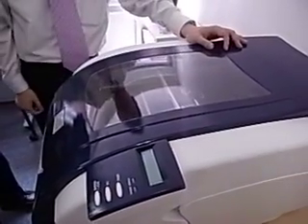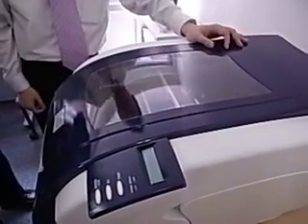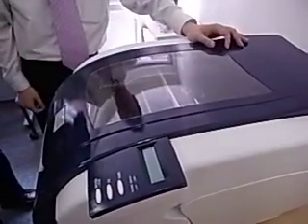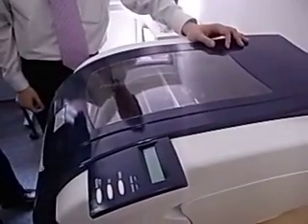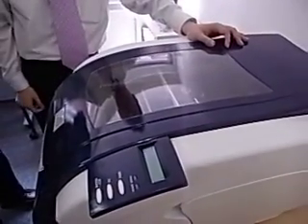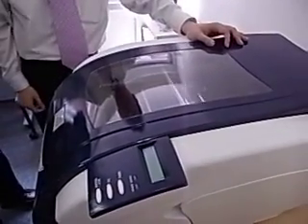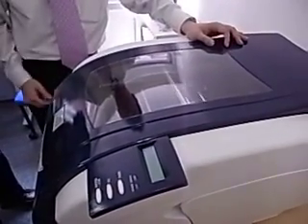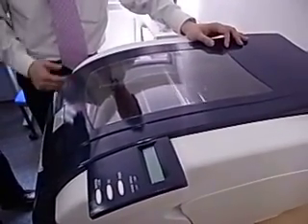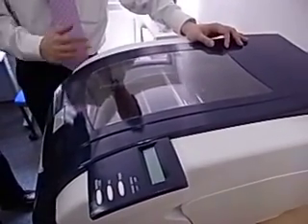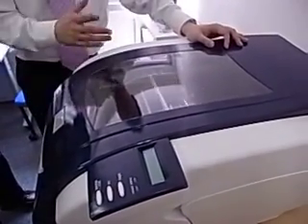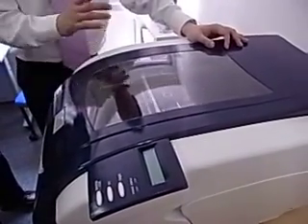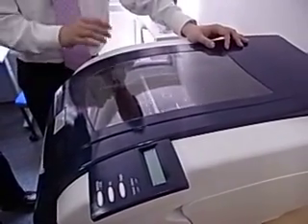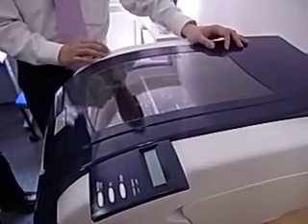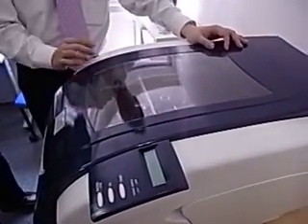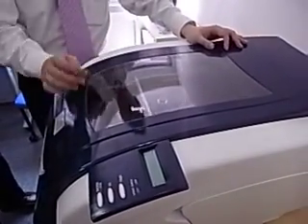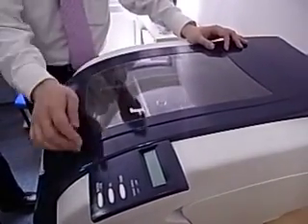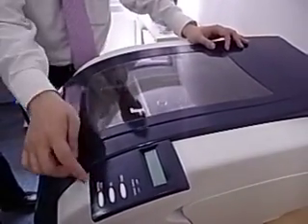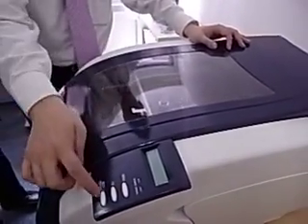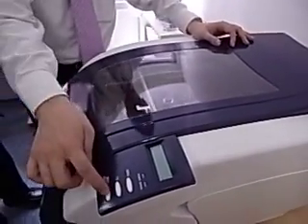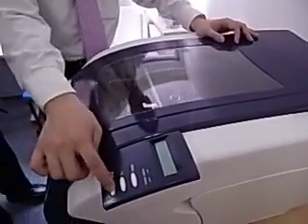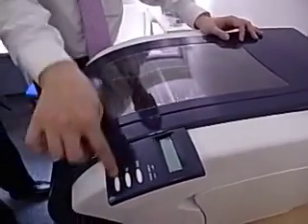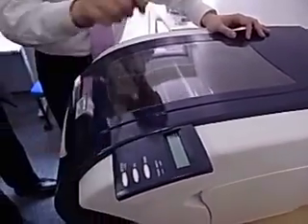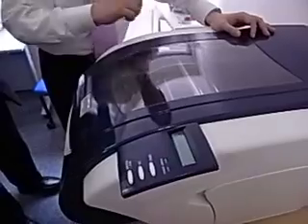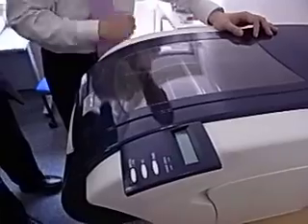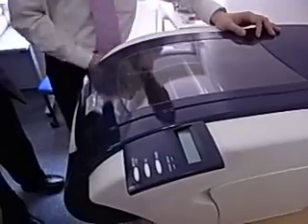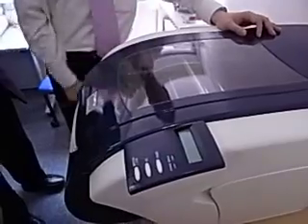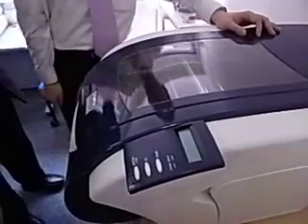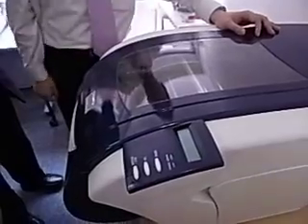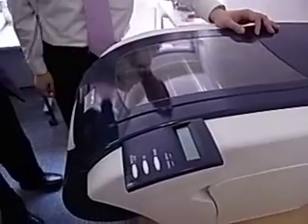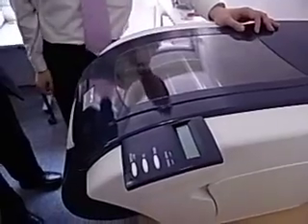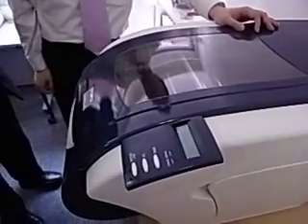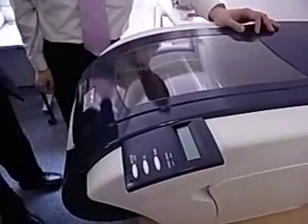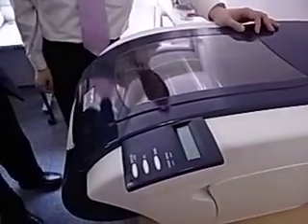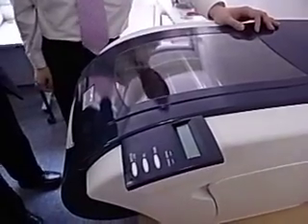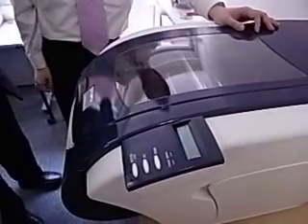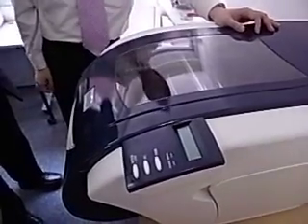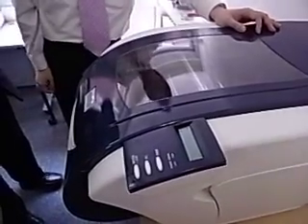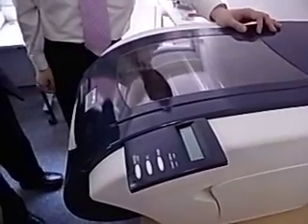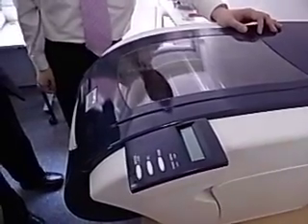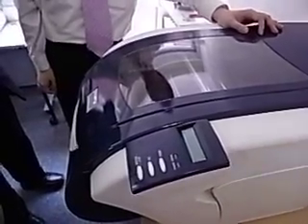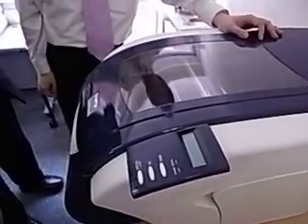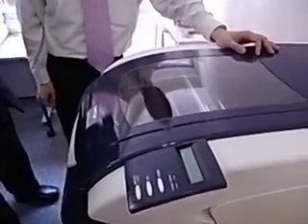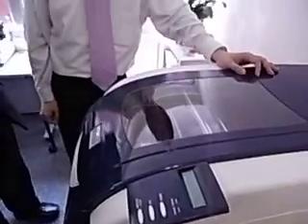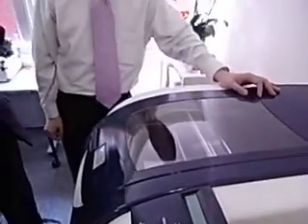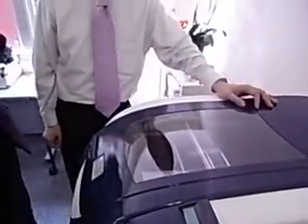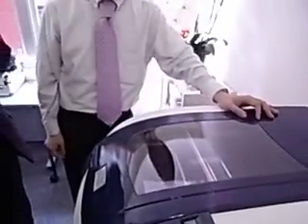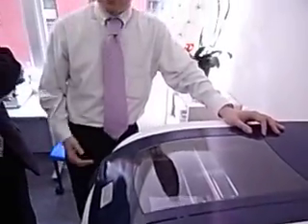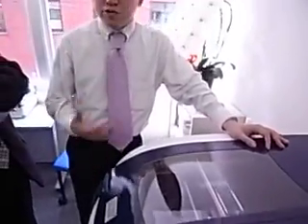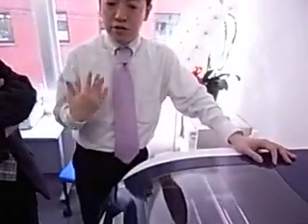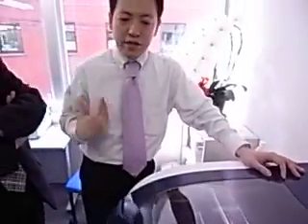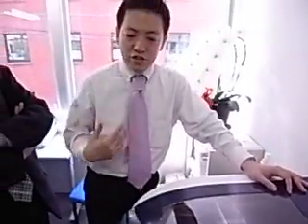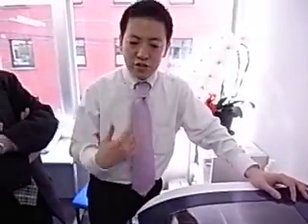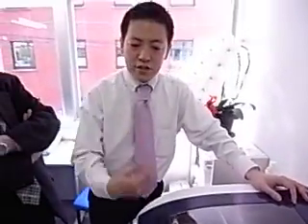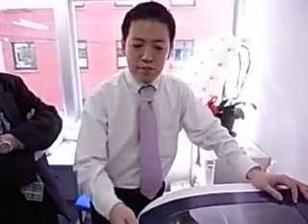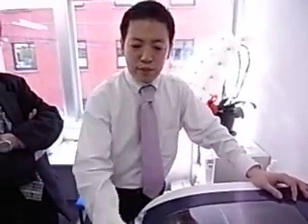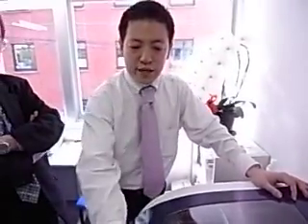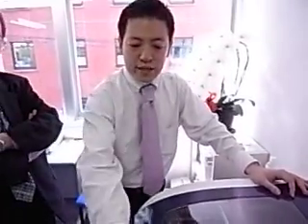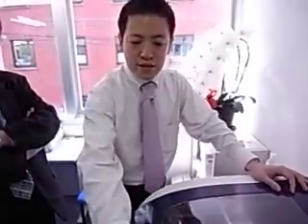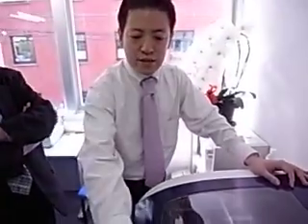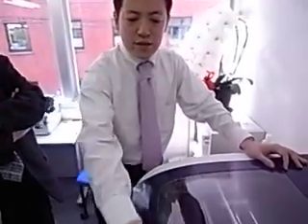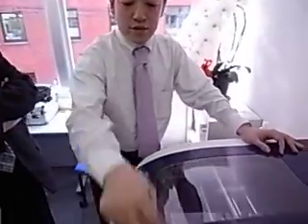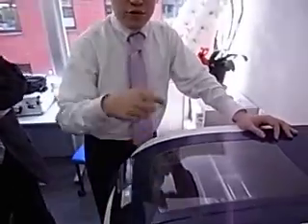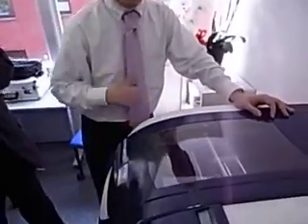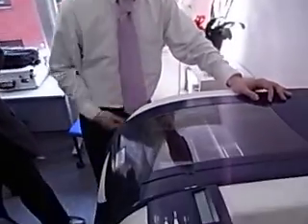The interesting thing about this printer is that you can pause at any time — go to lunch, come back, resume.